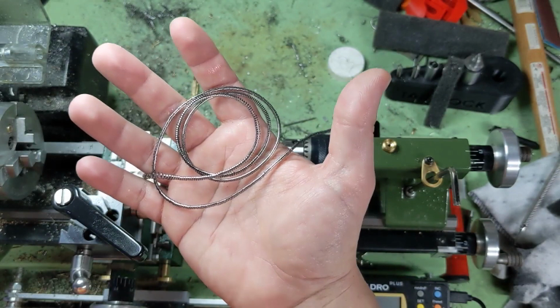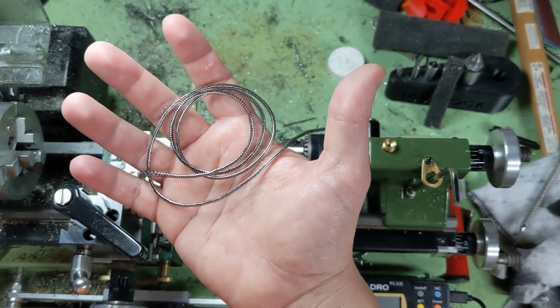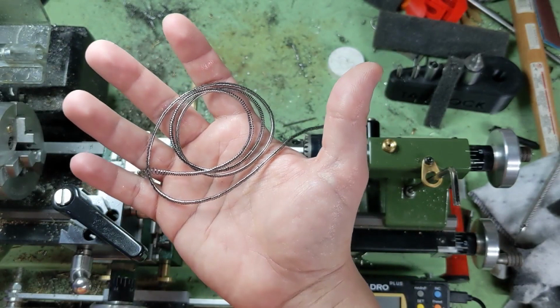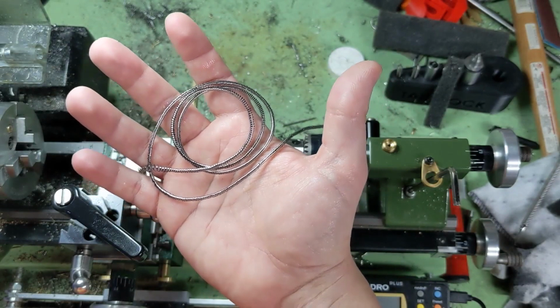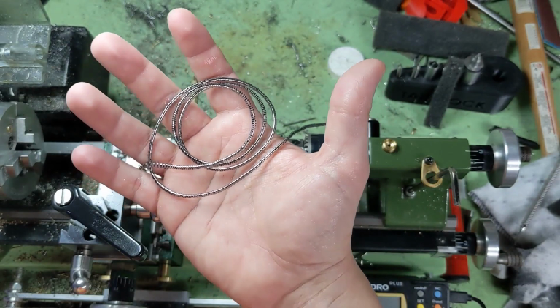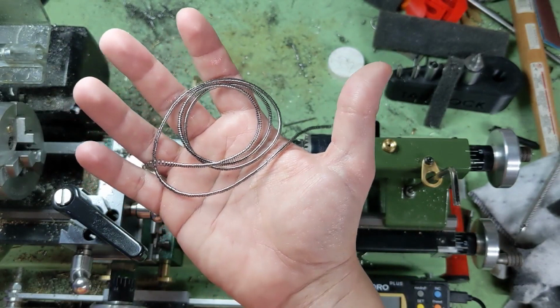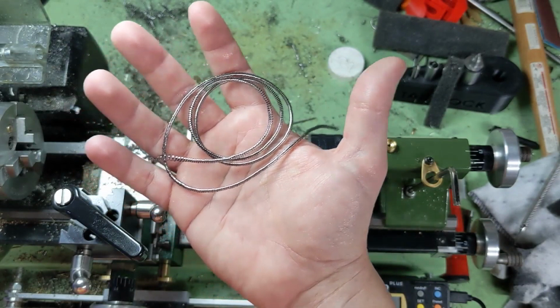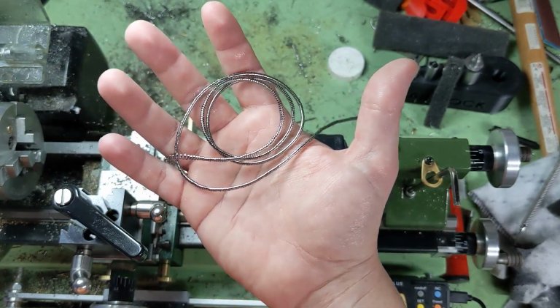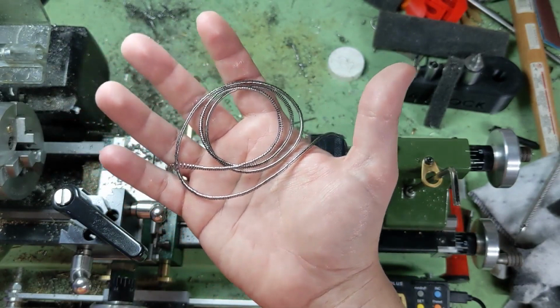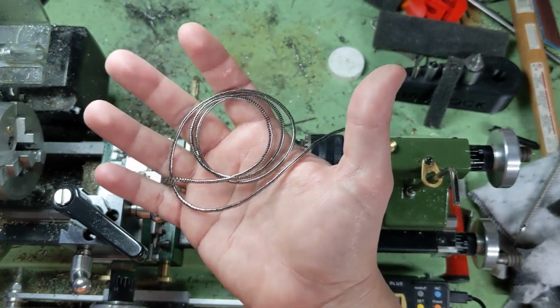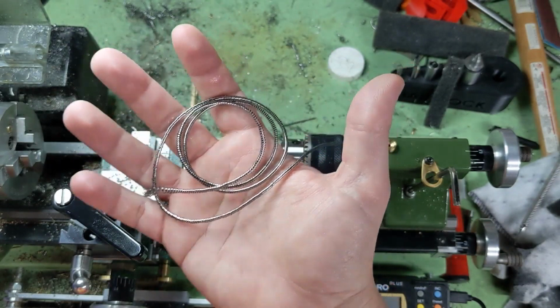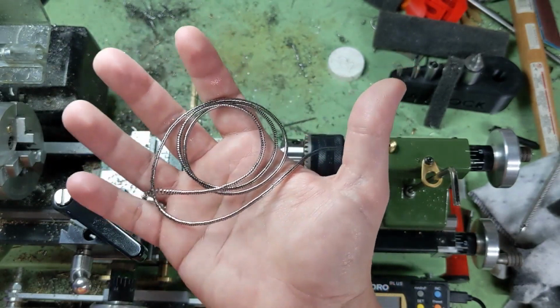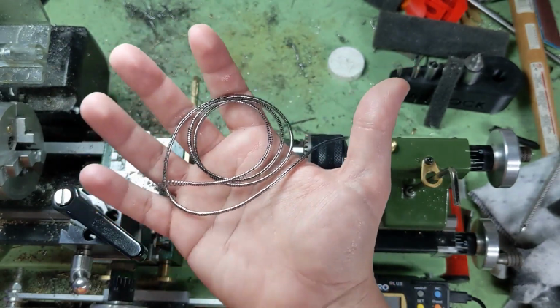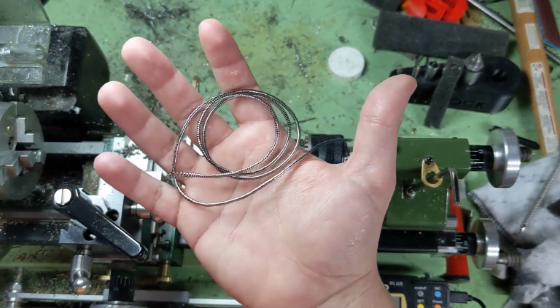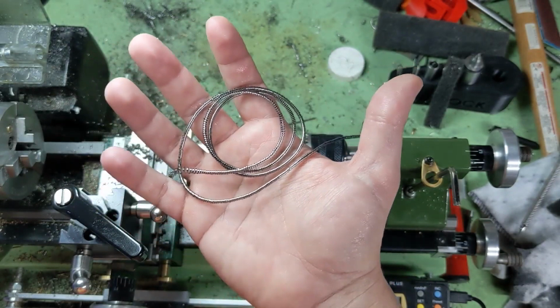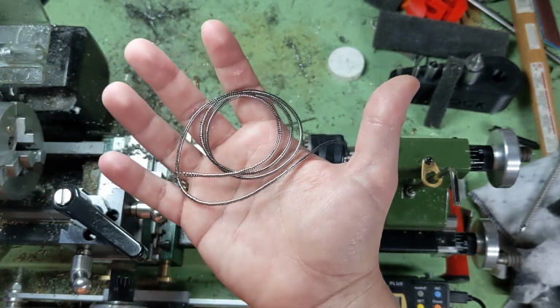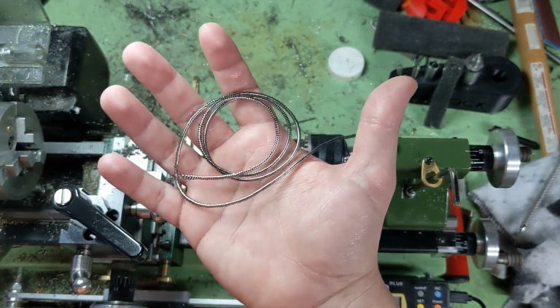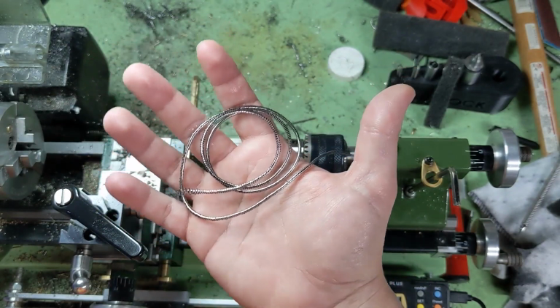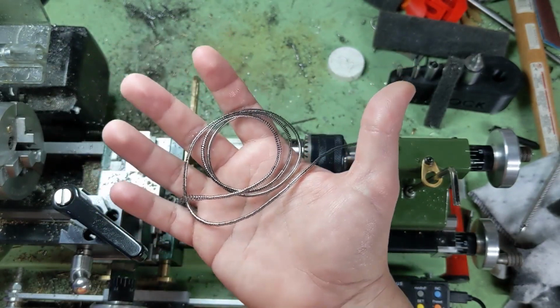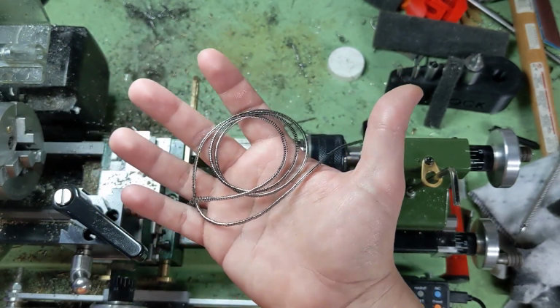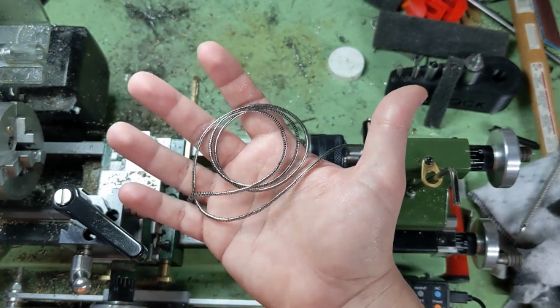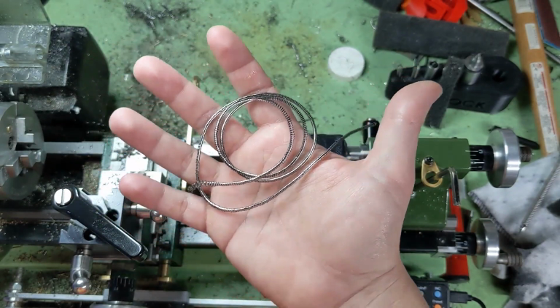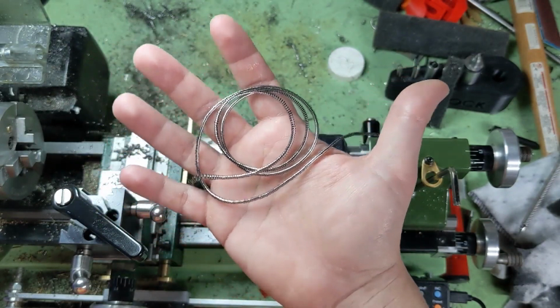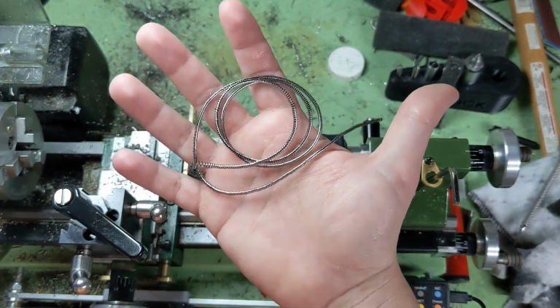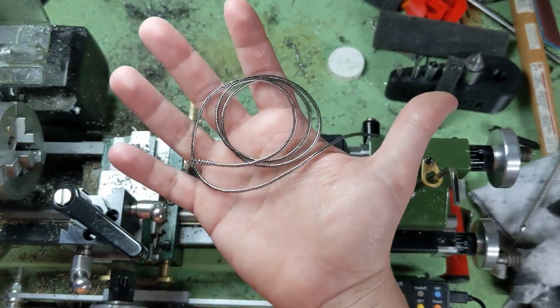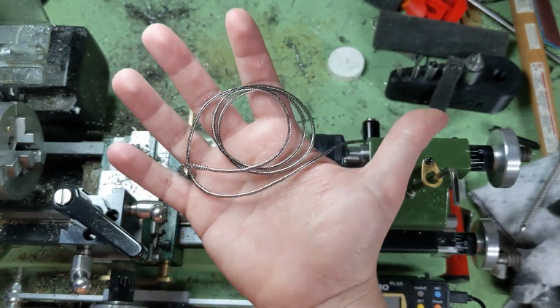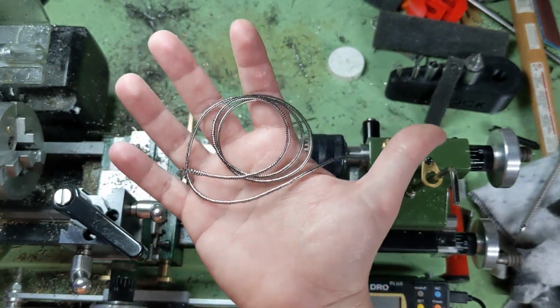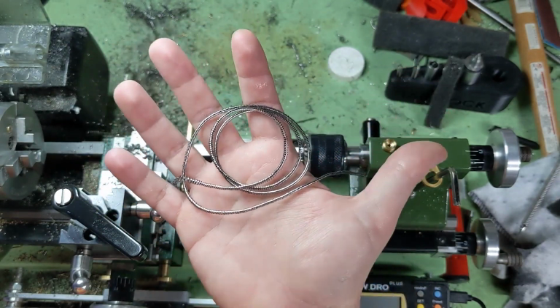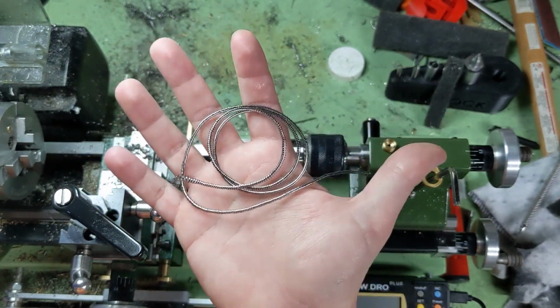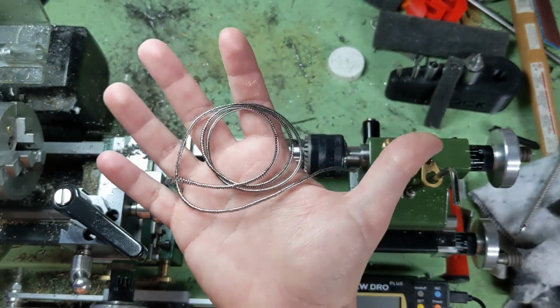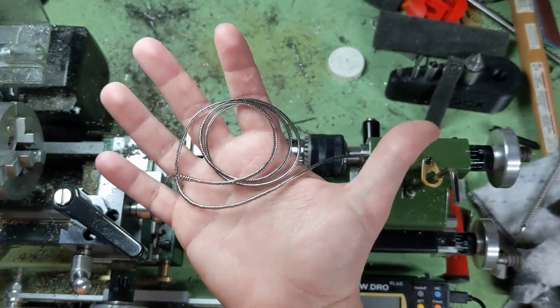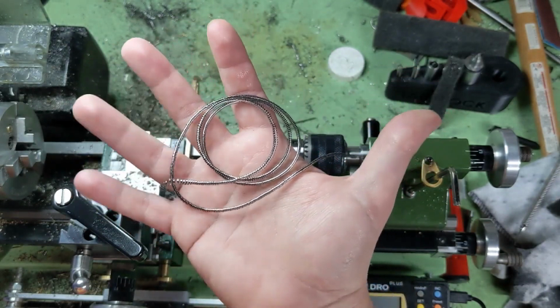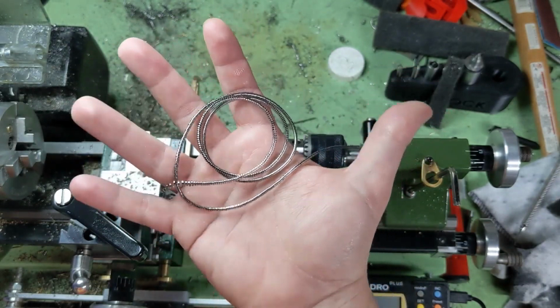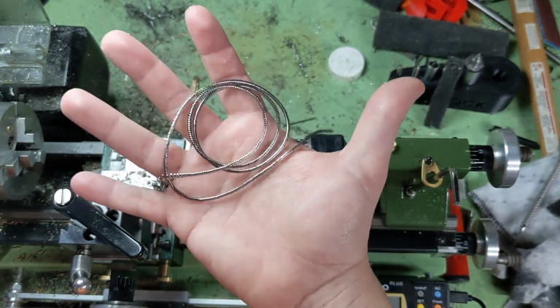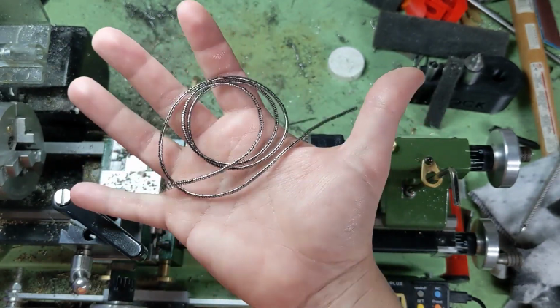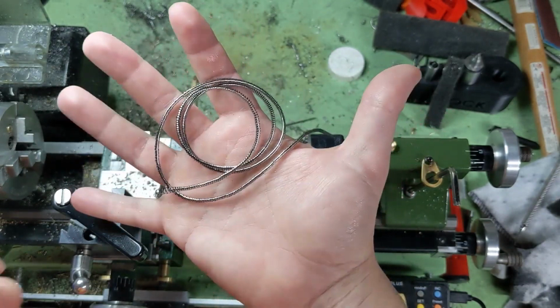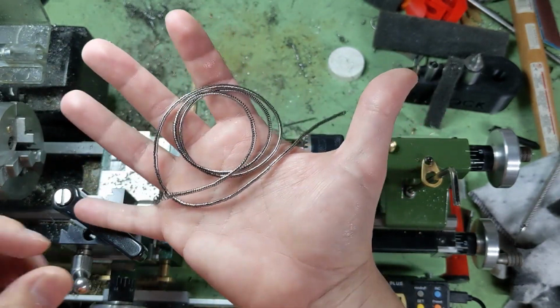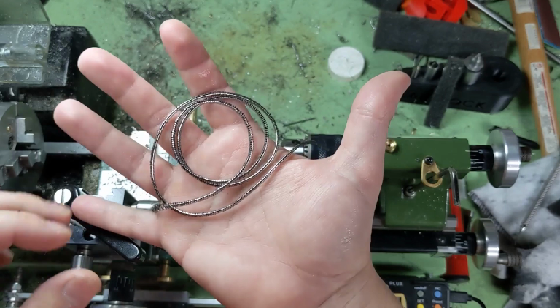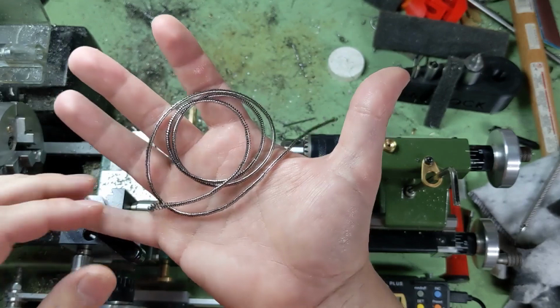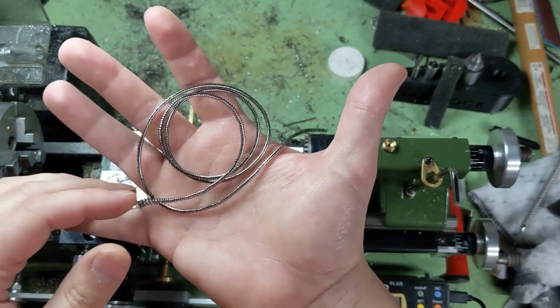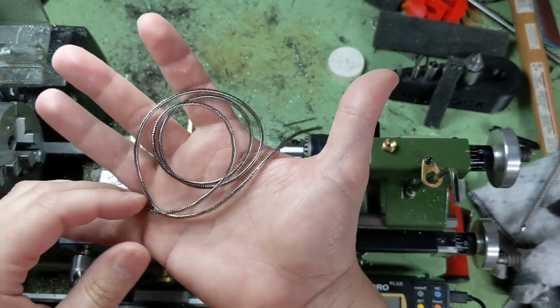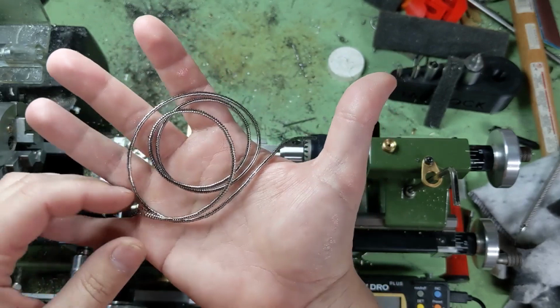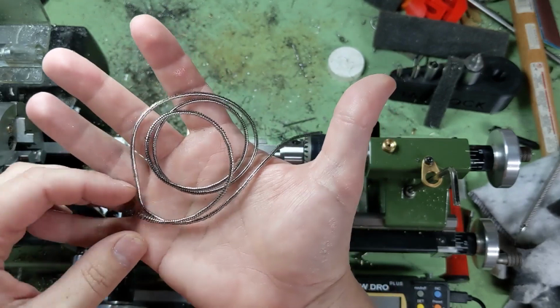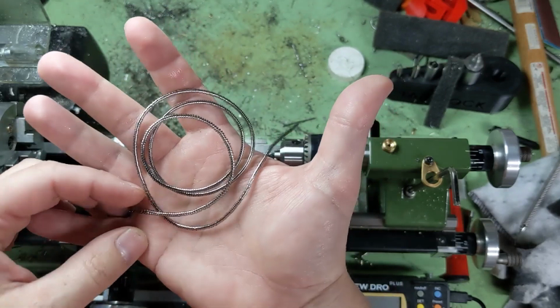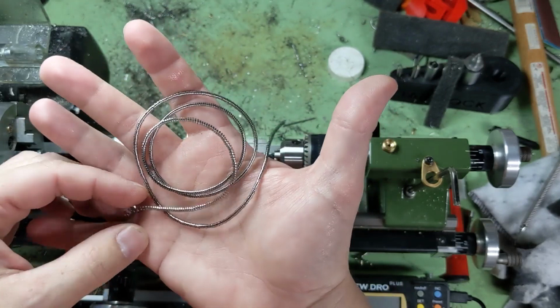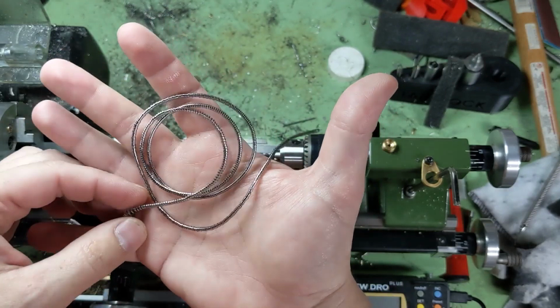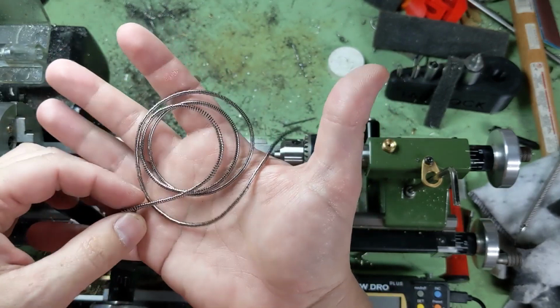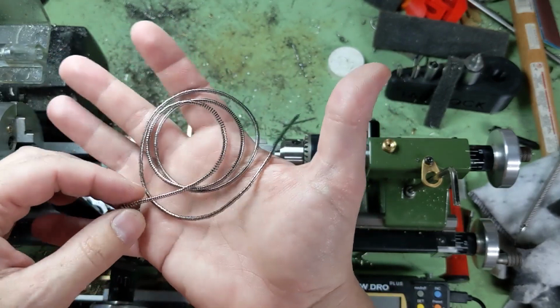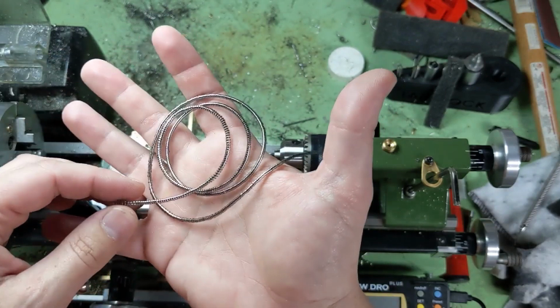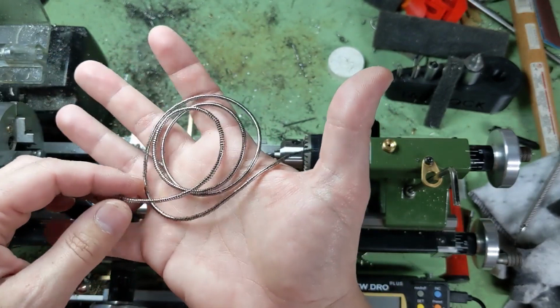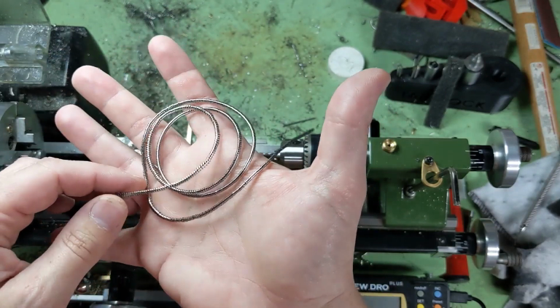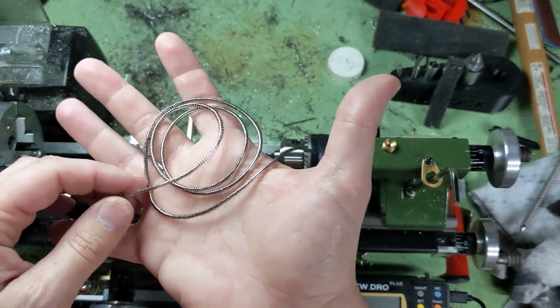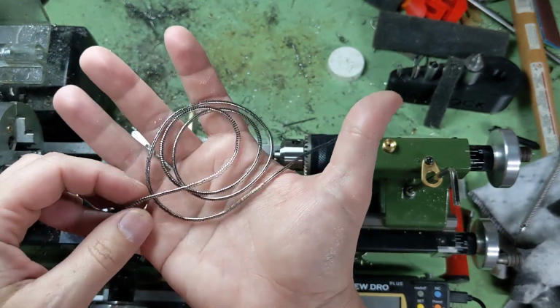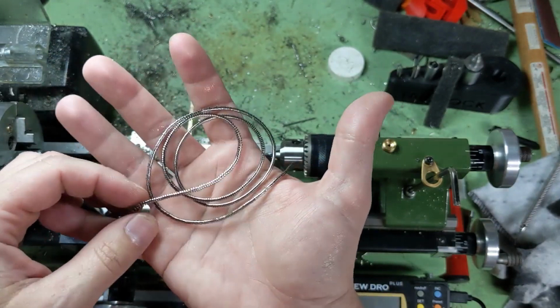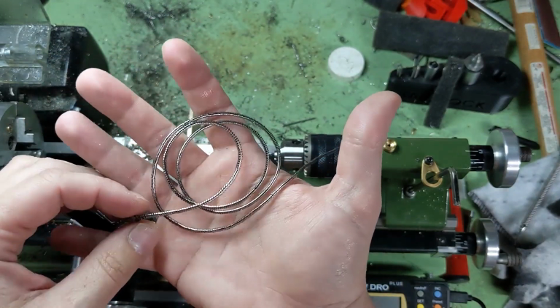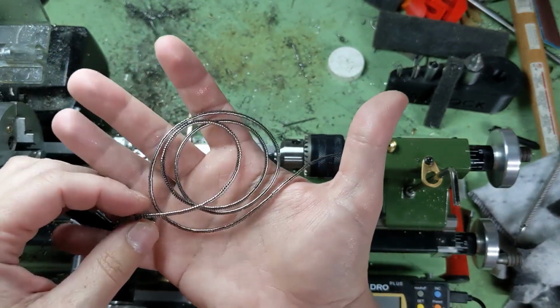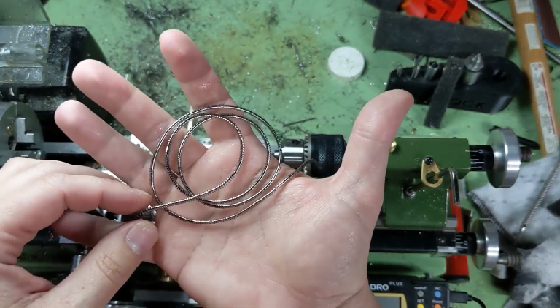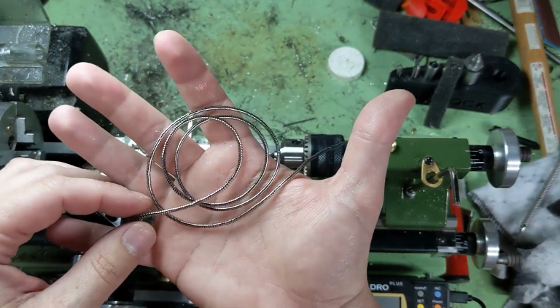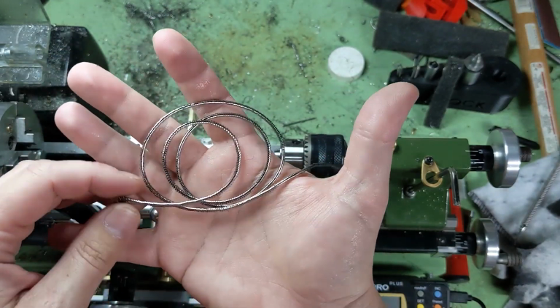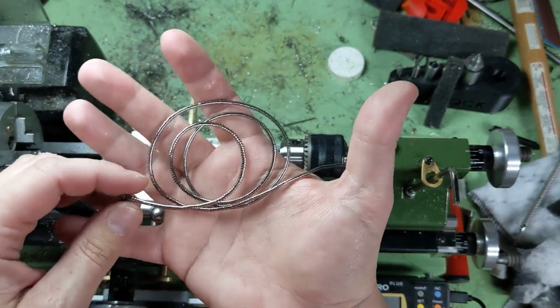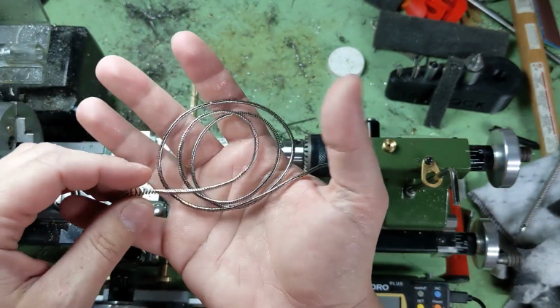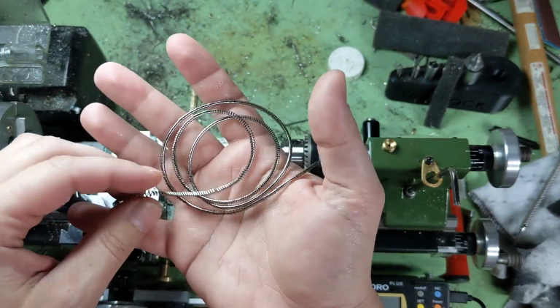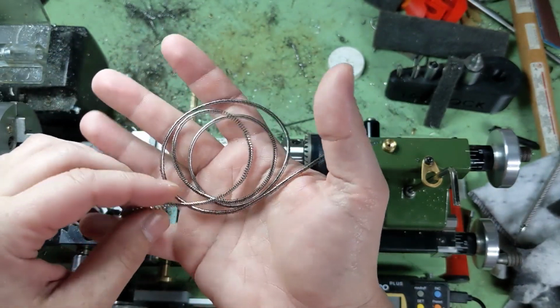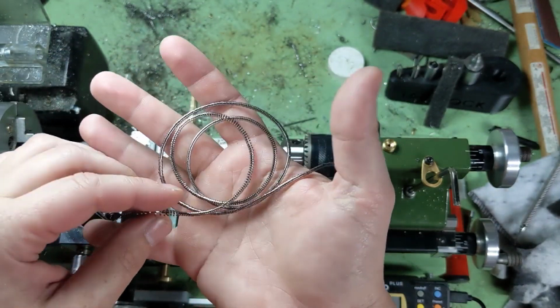As I previously stated, I lost most of the footage from turning titanium. But I do have this one particularly tasty chip to show you.